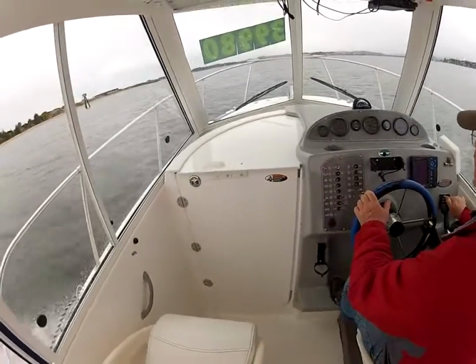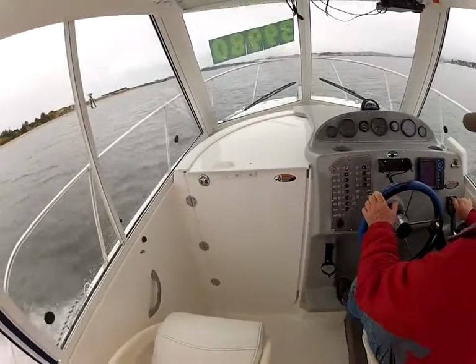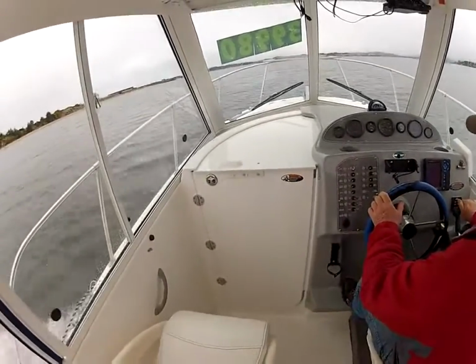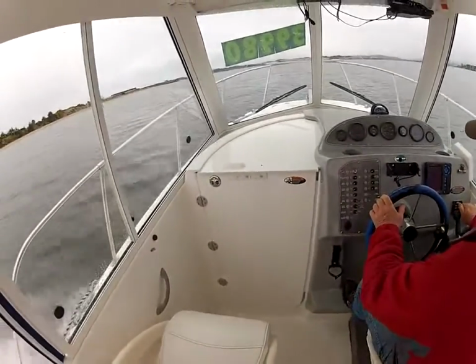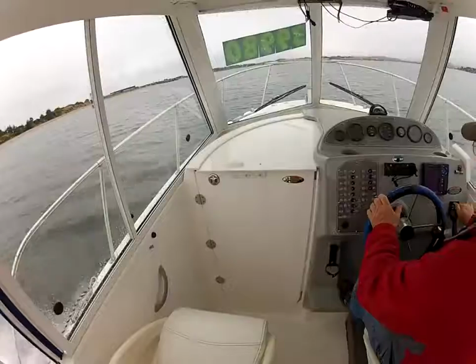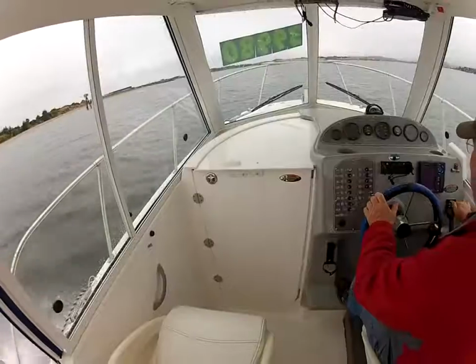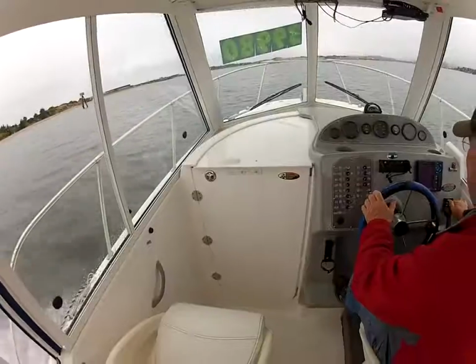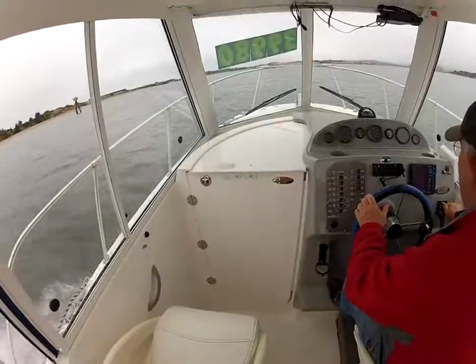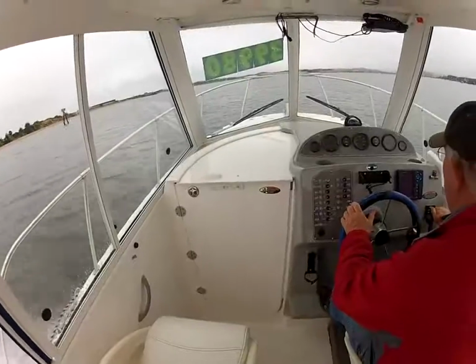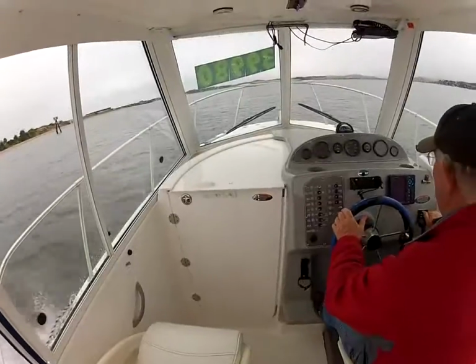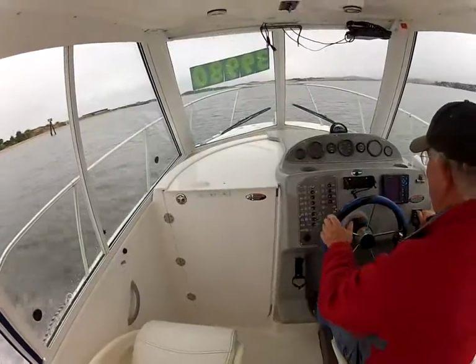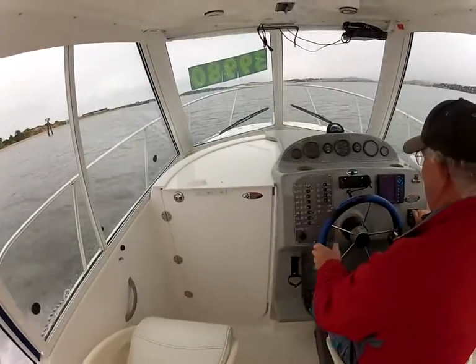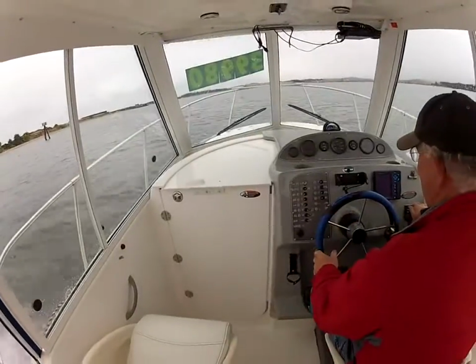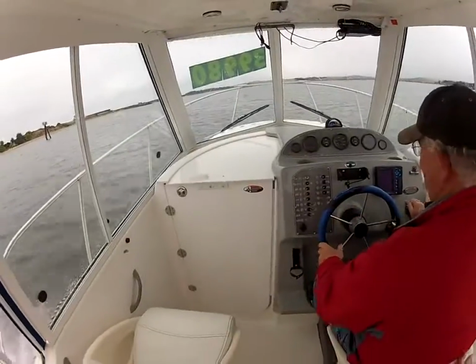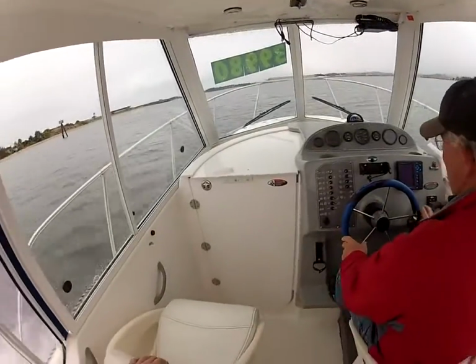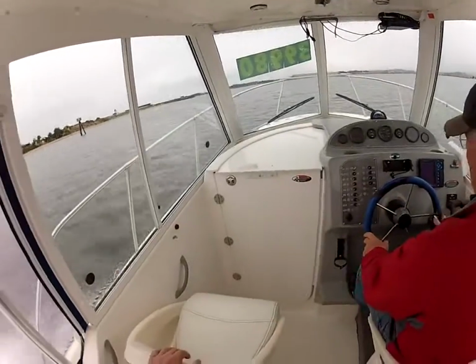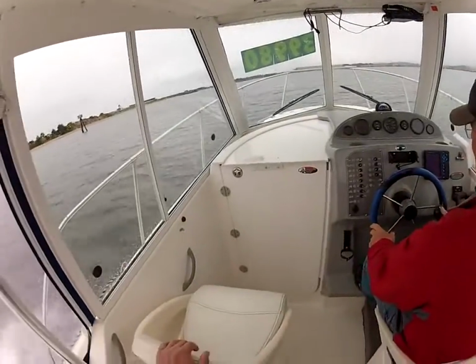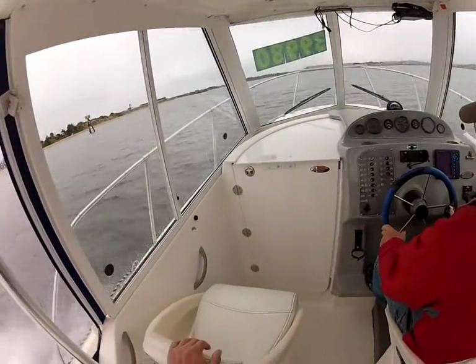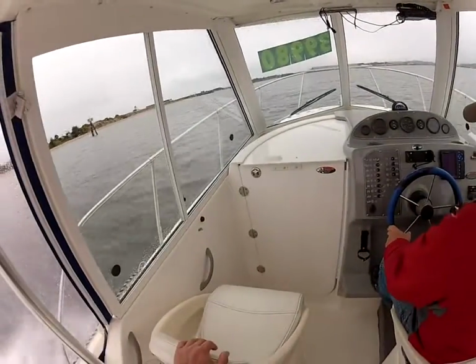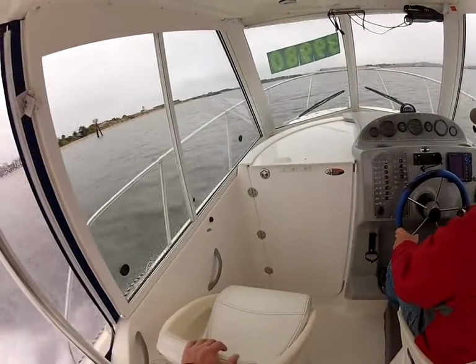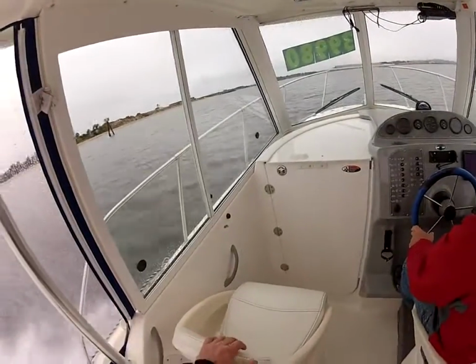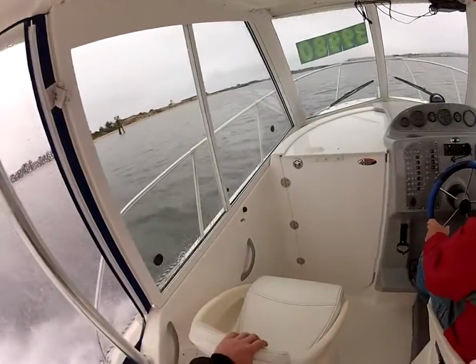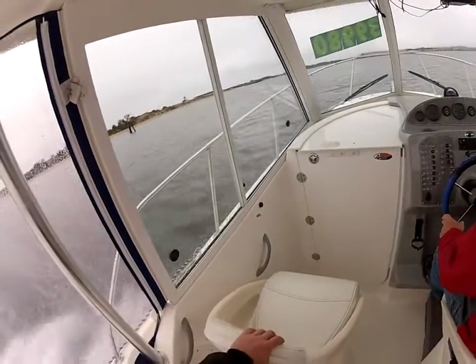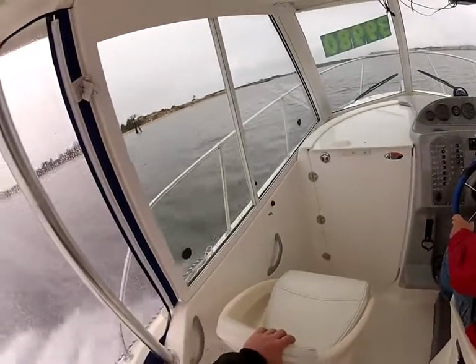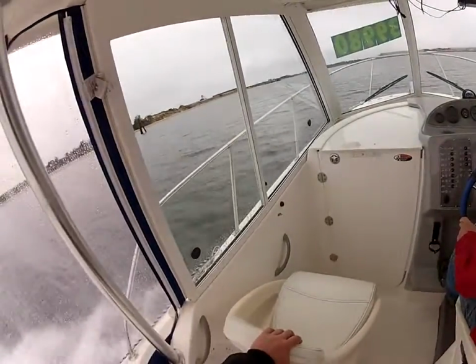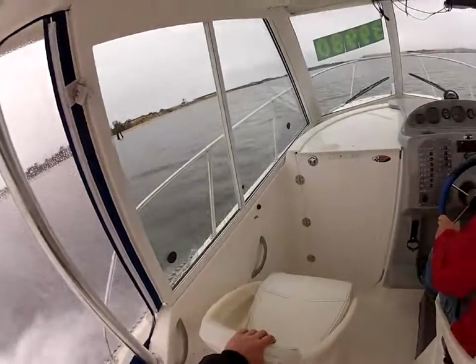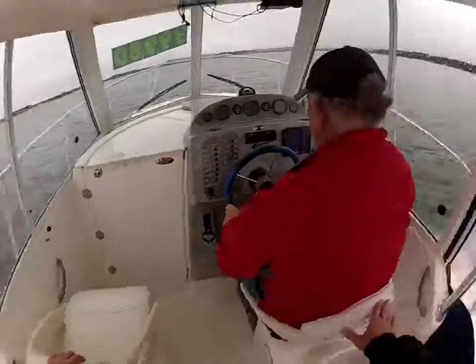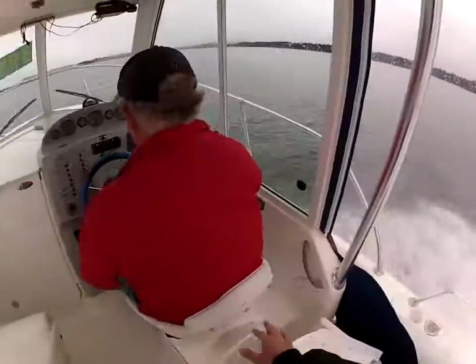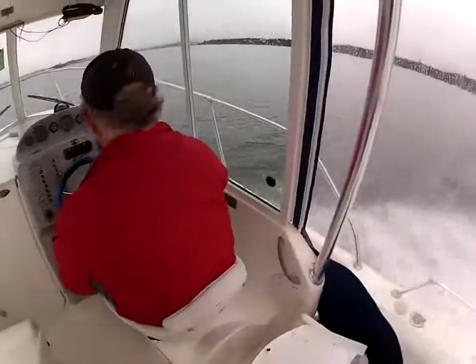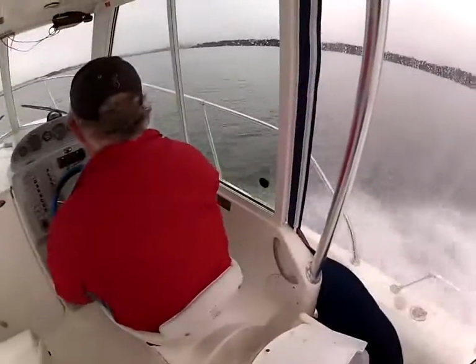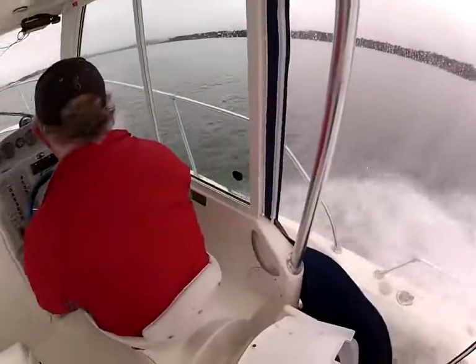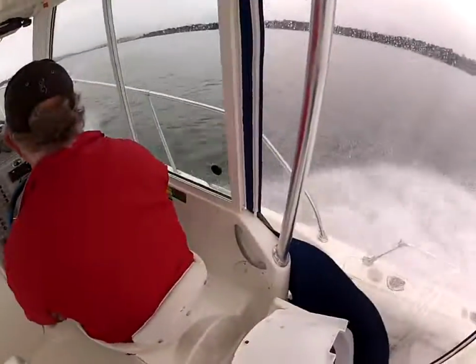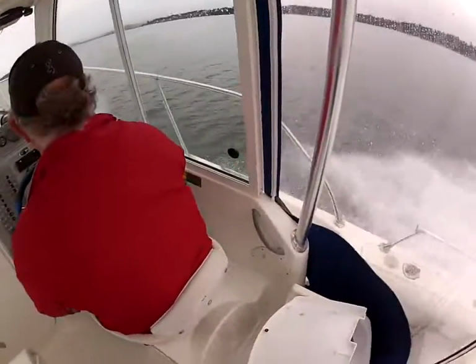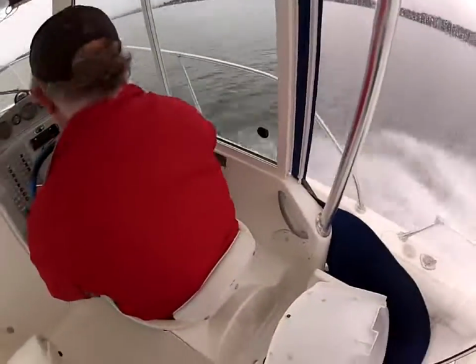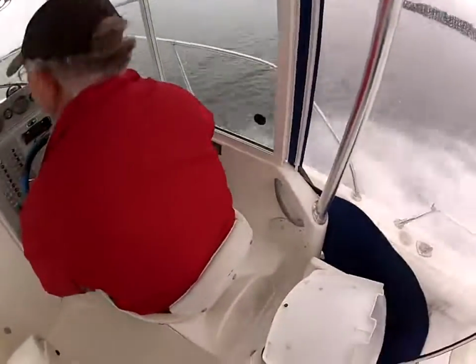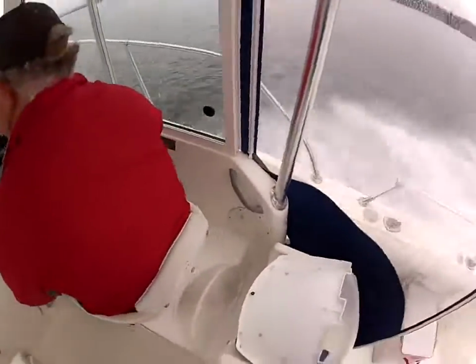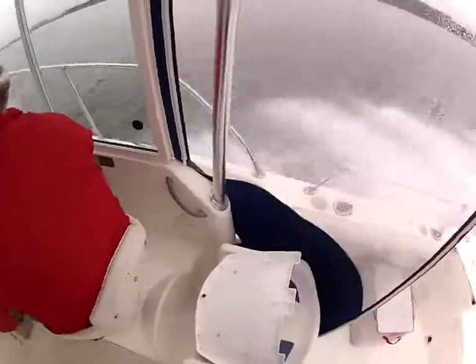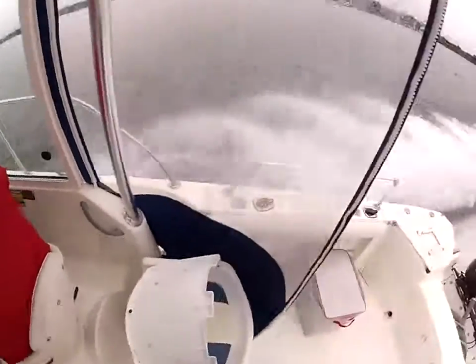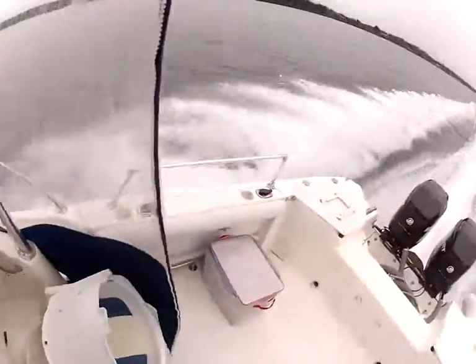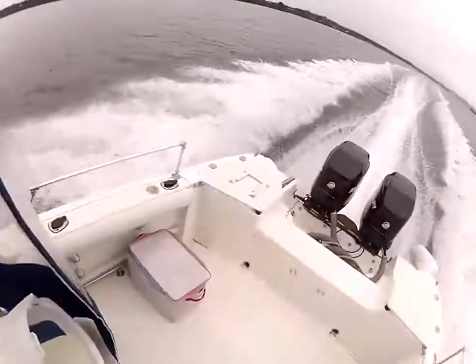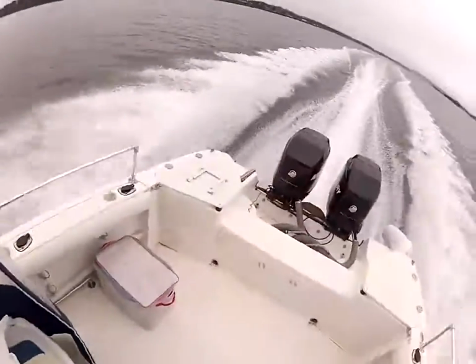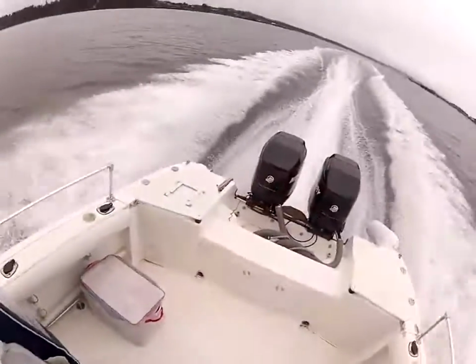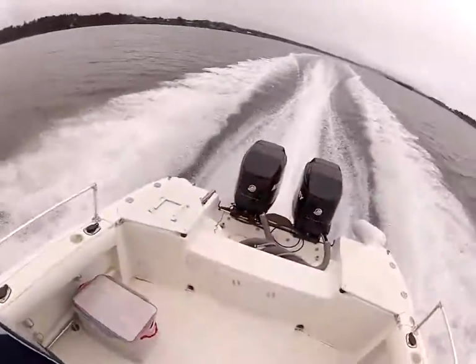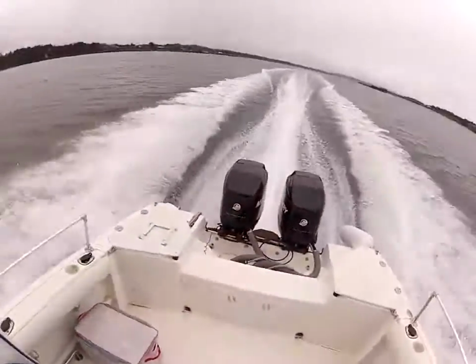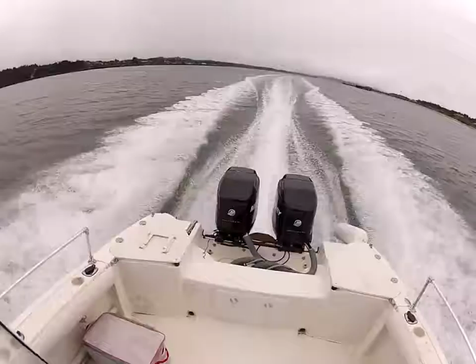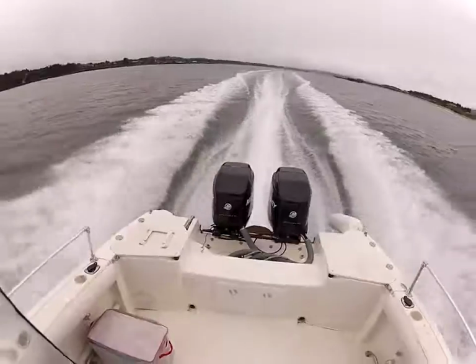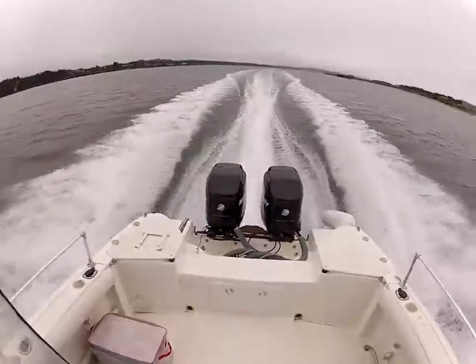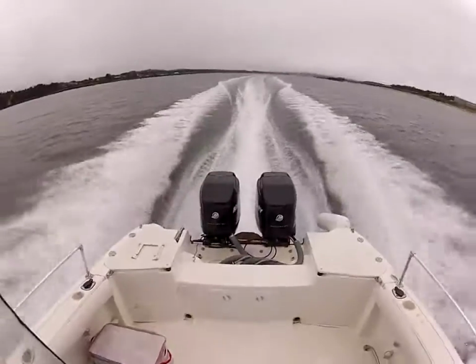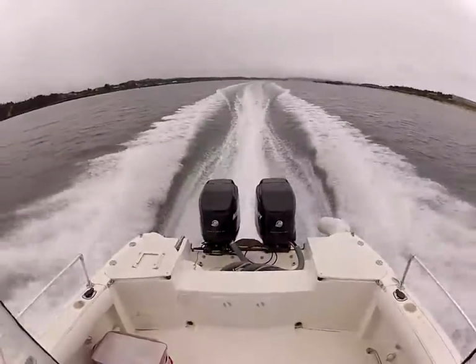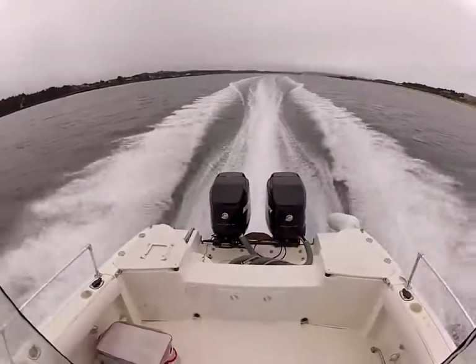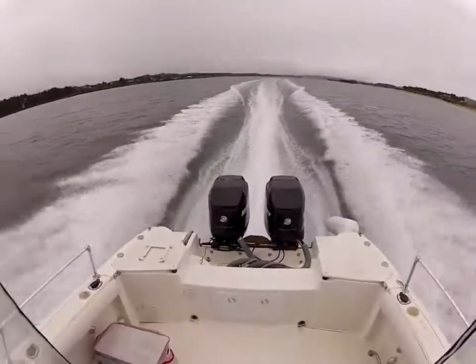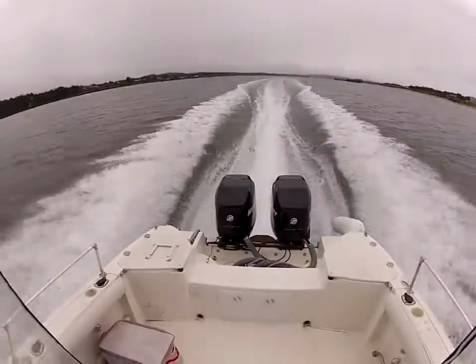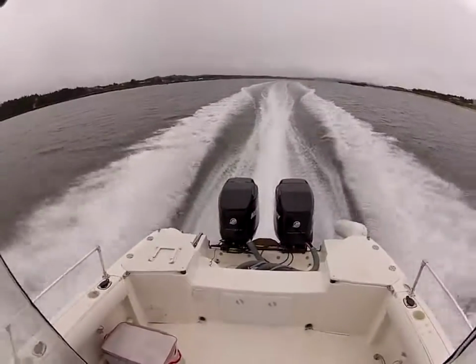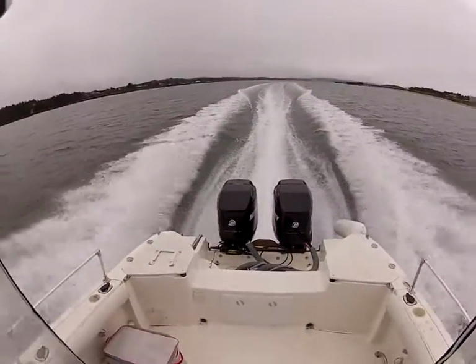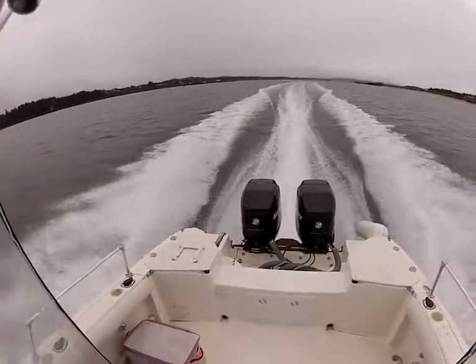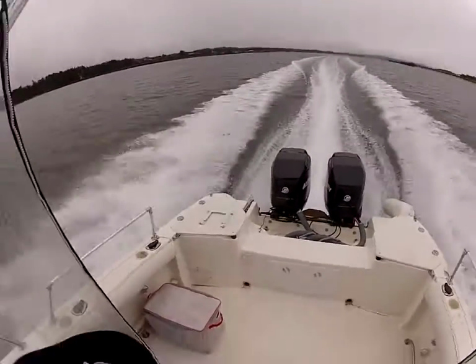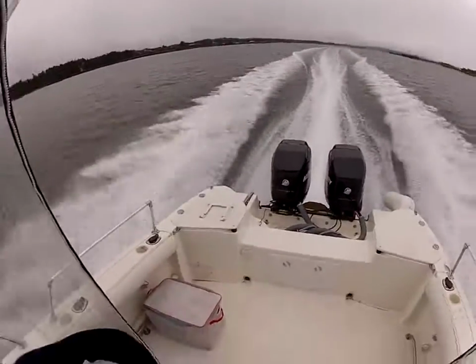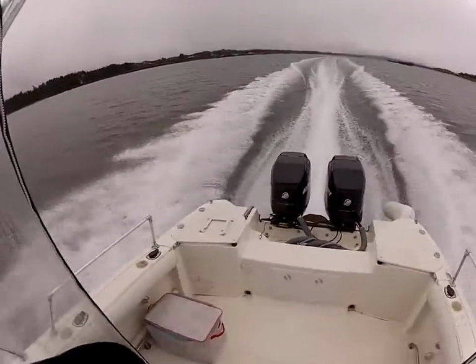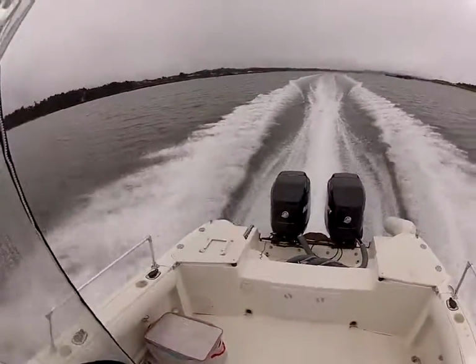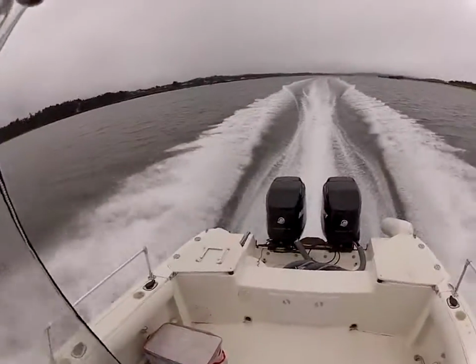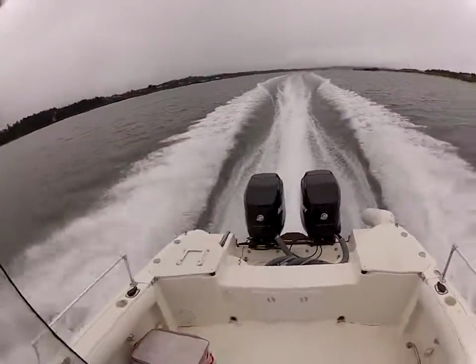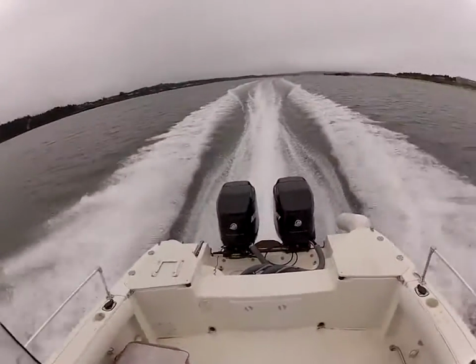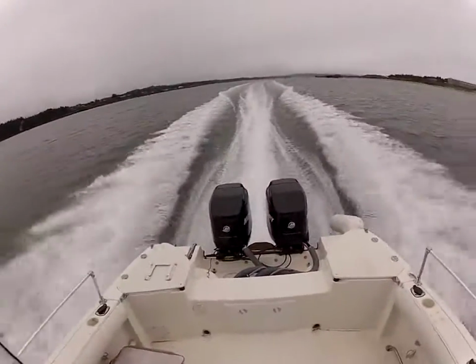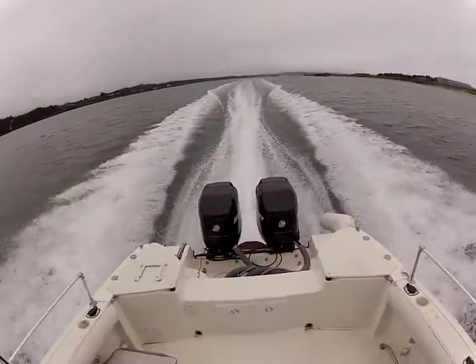You ought to come by Y Marina to check this boat out. Great for tuna fishing.